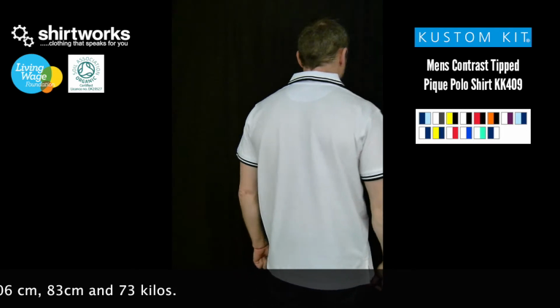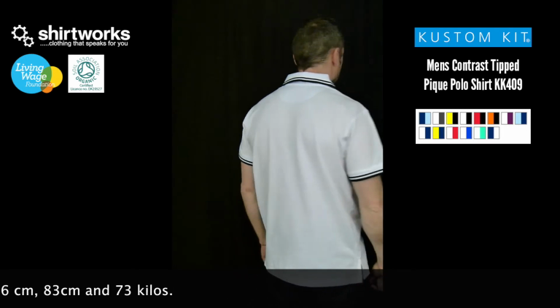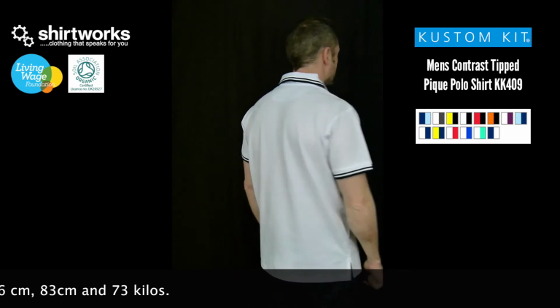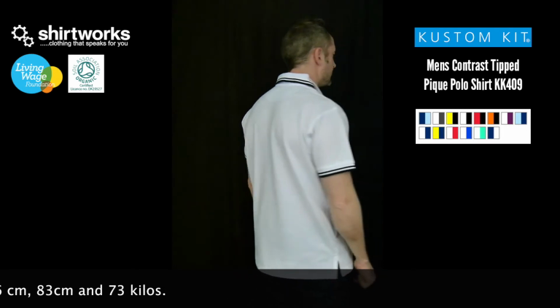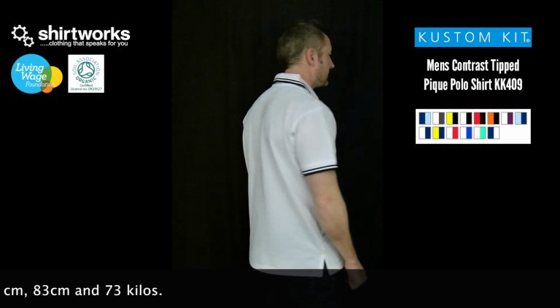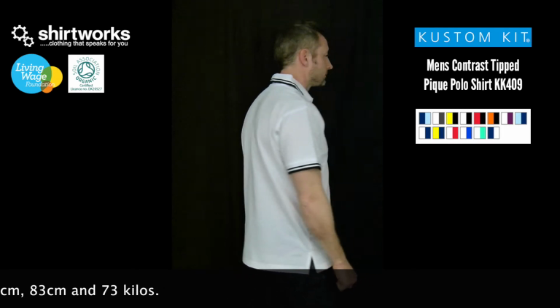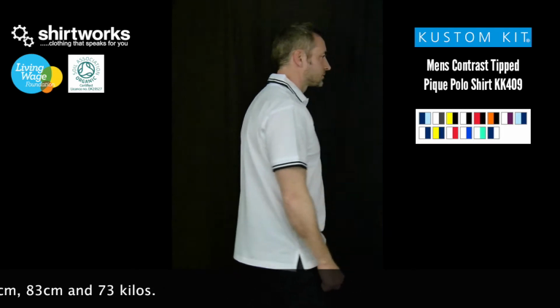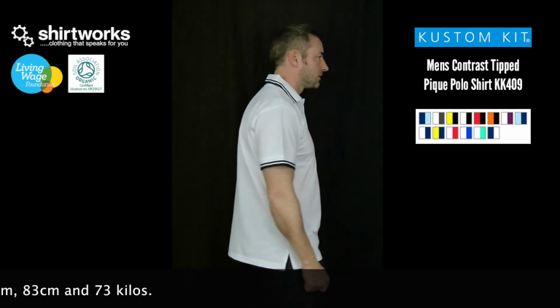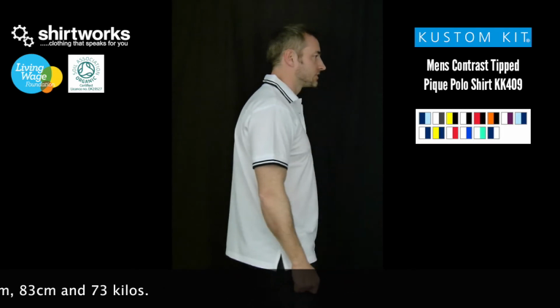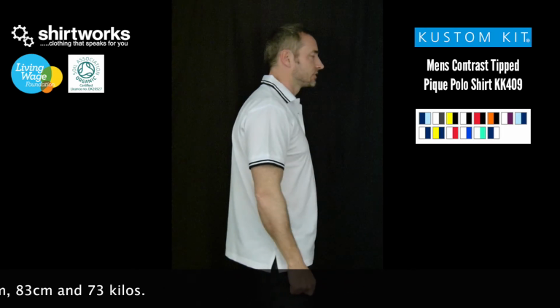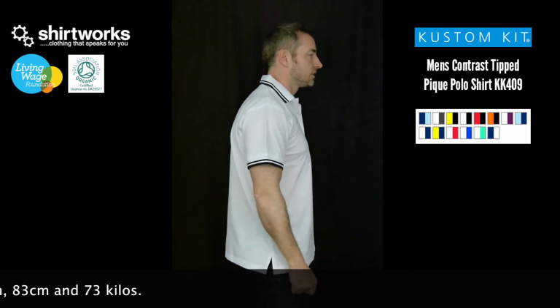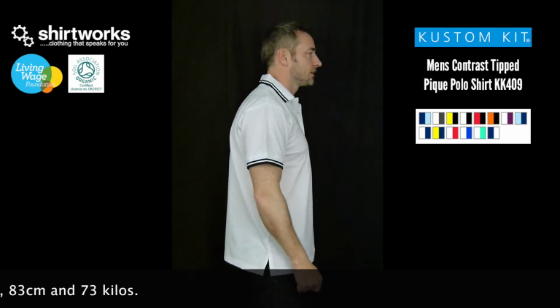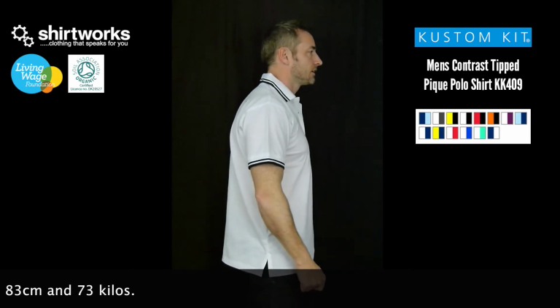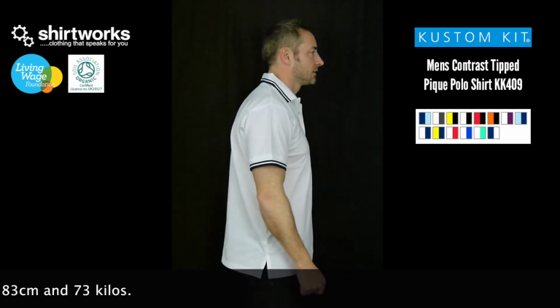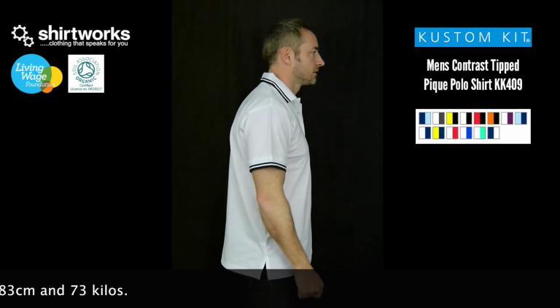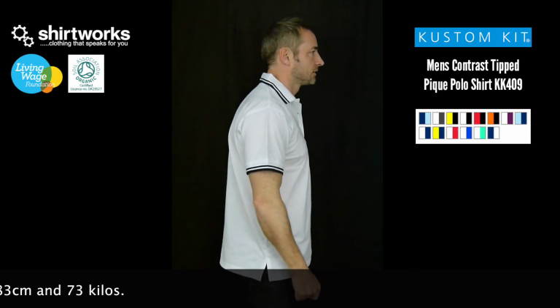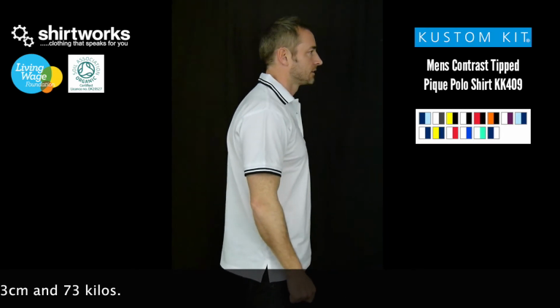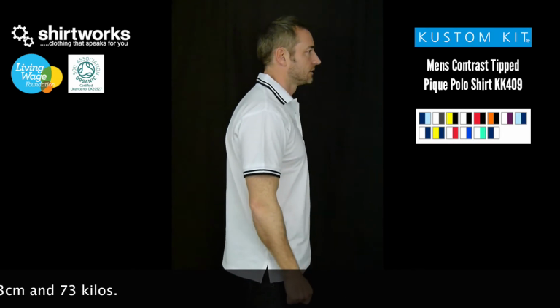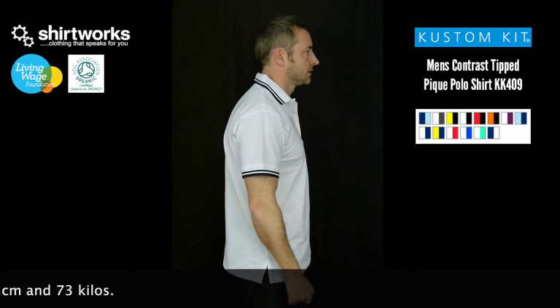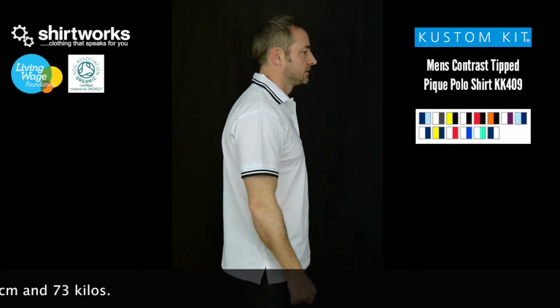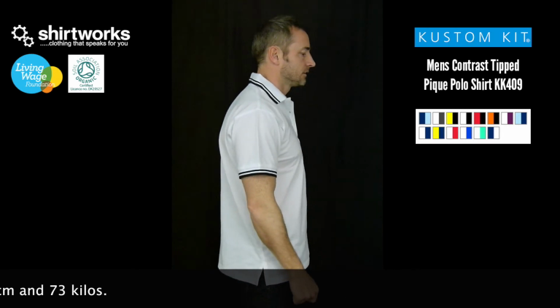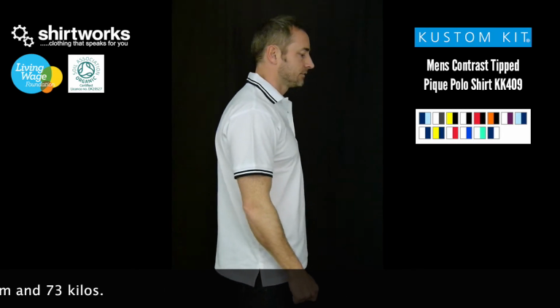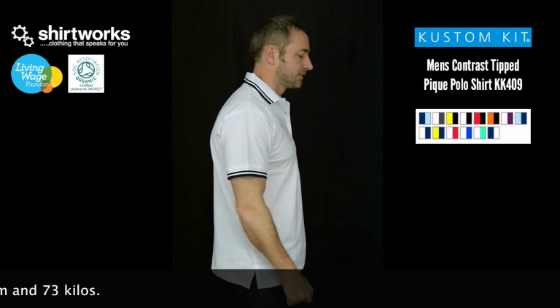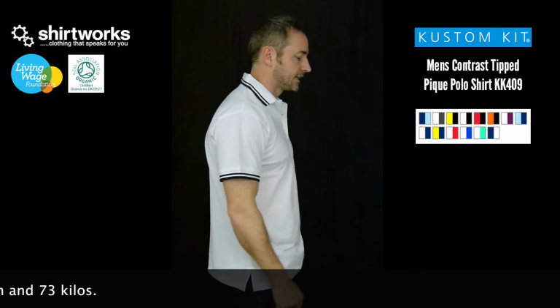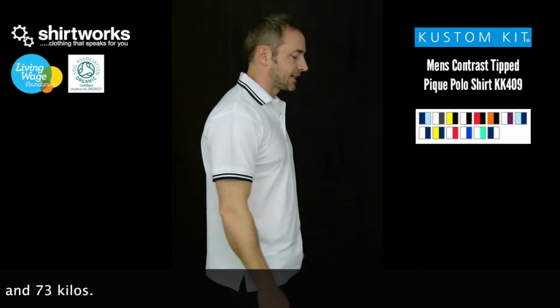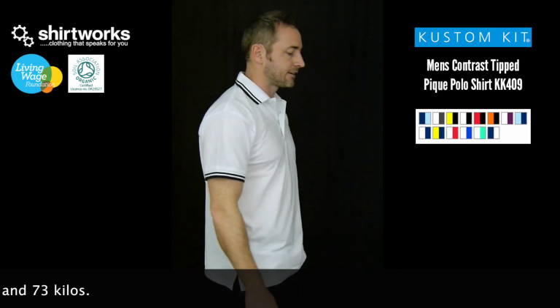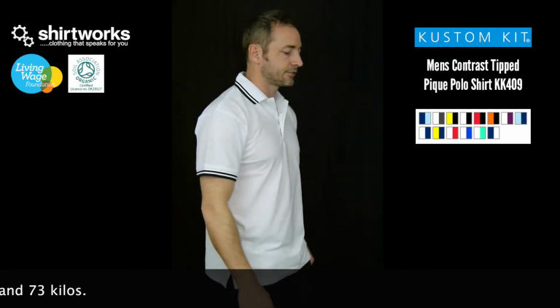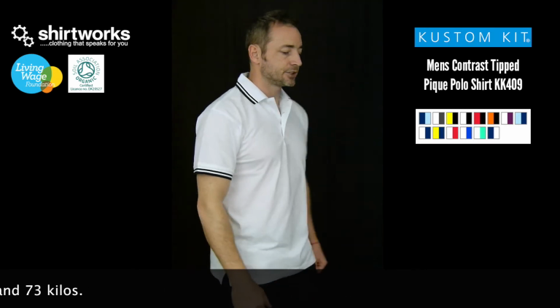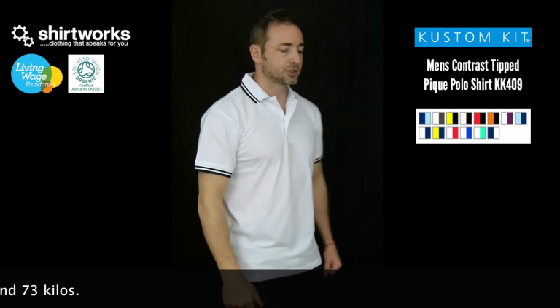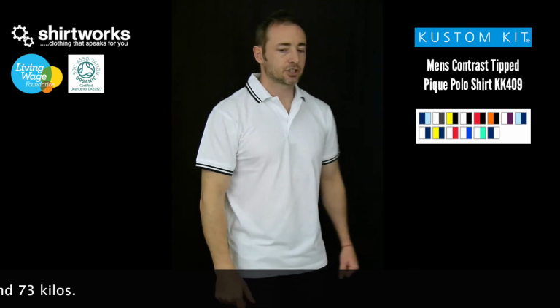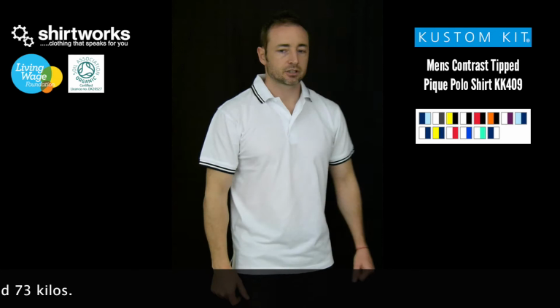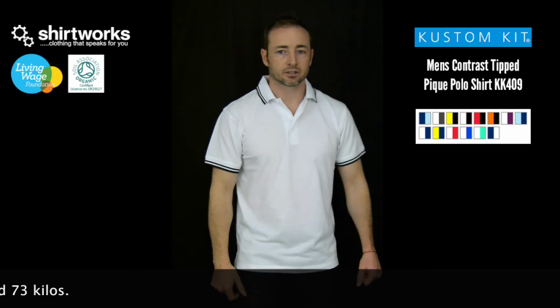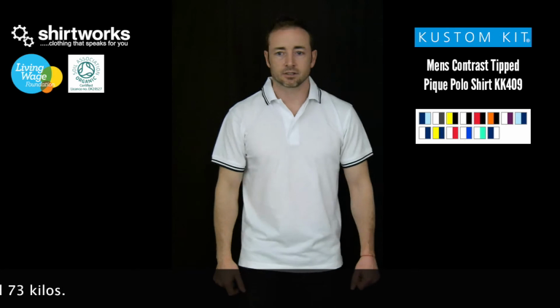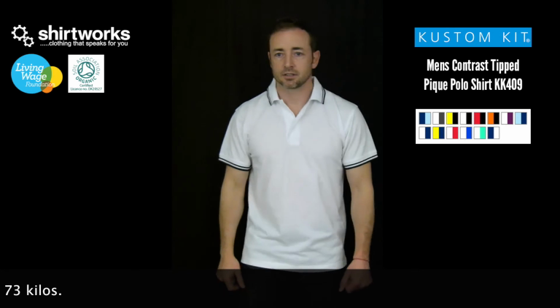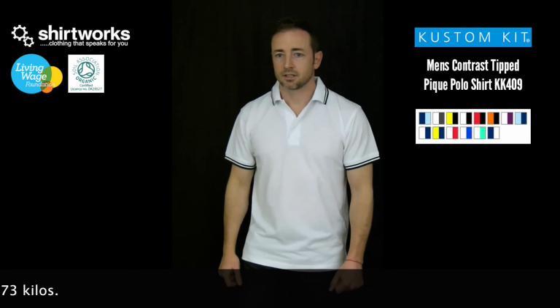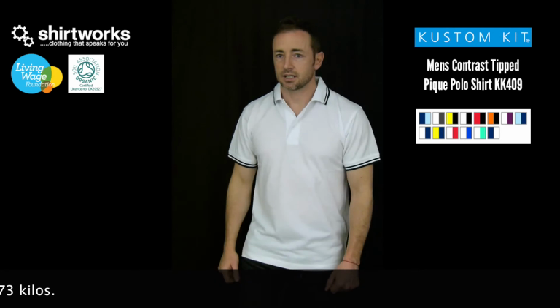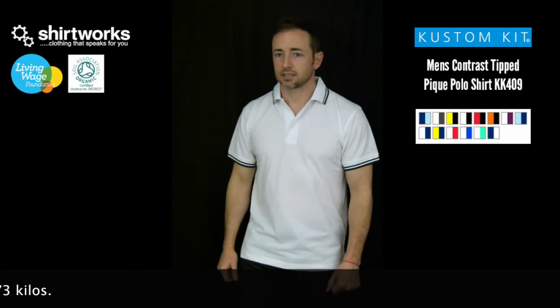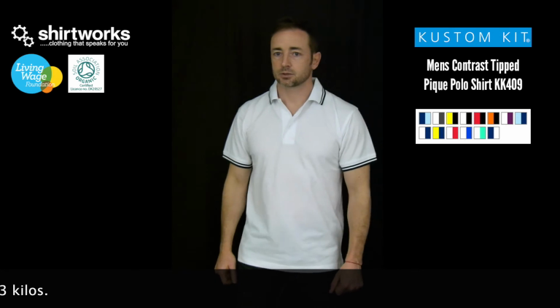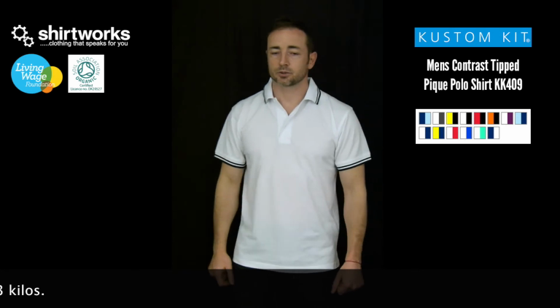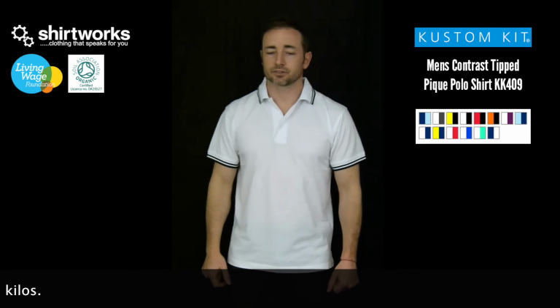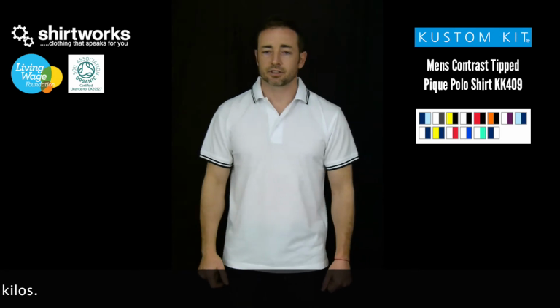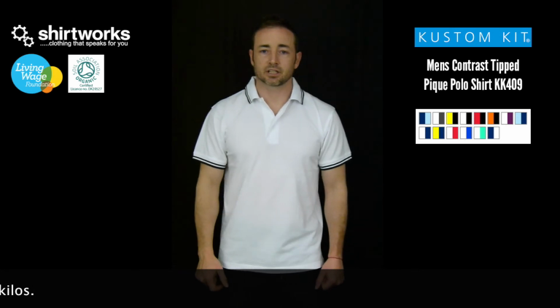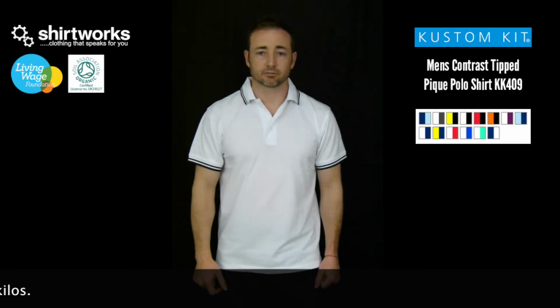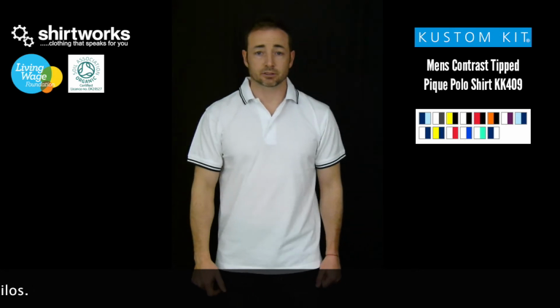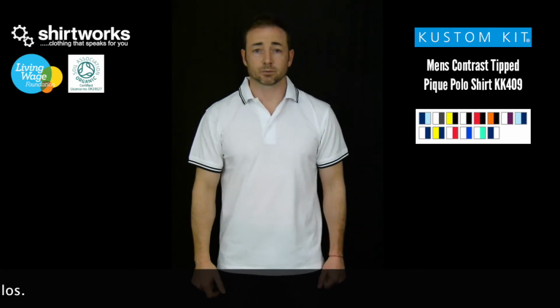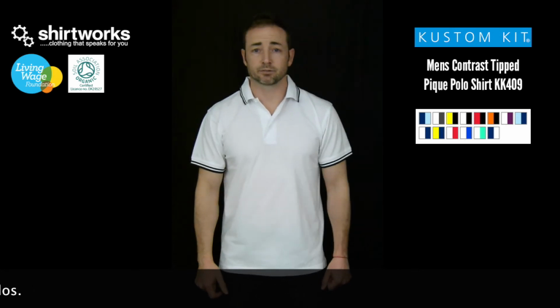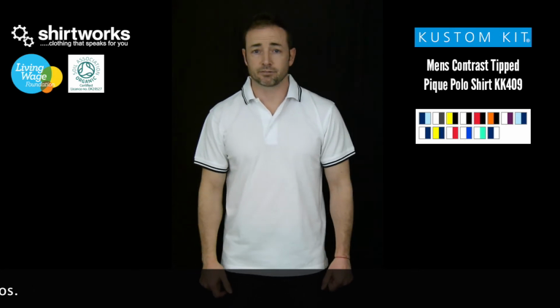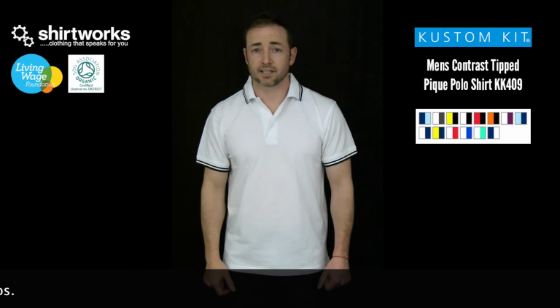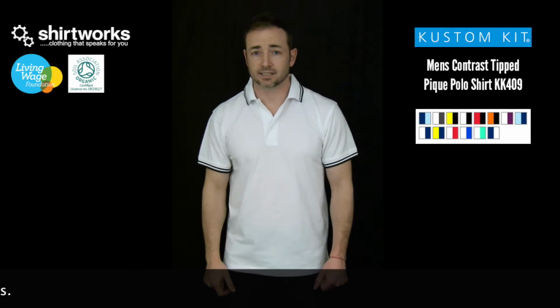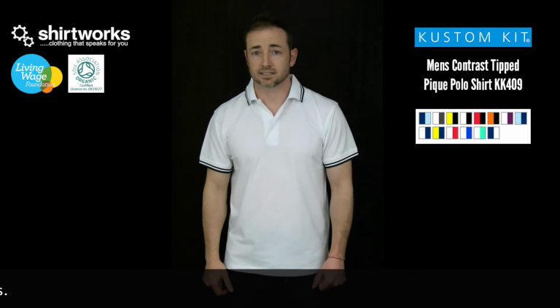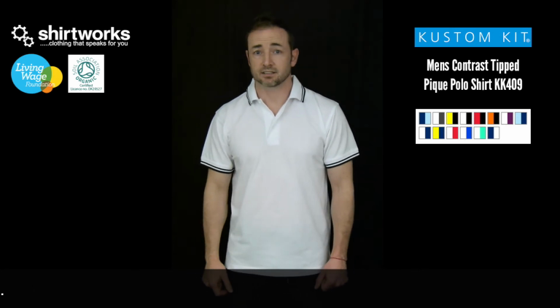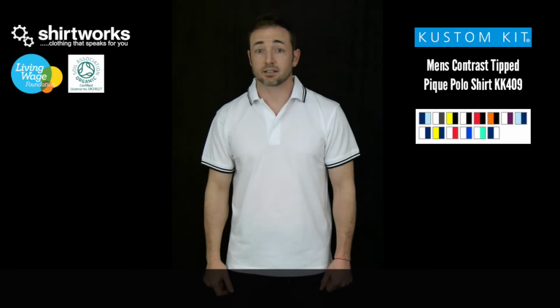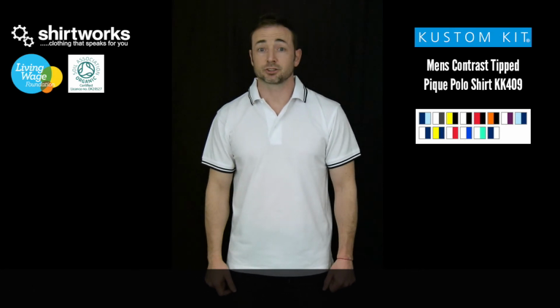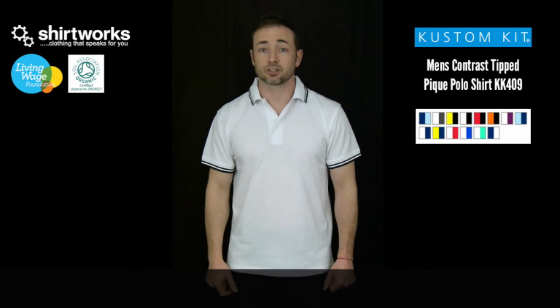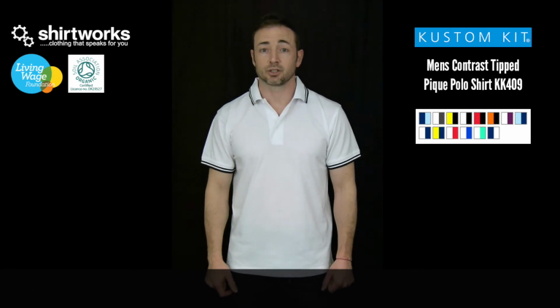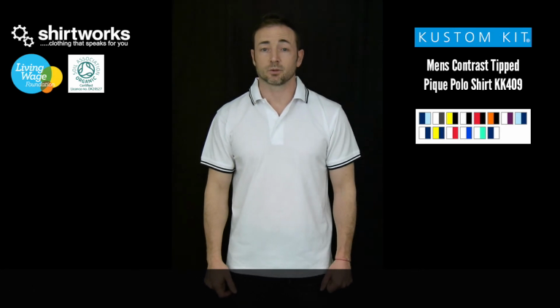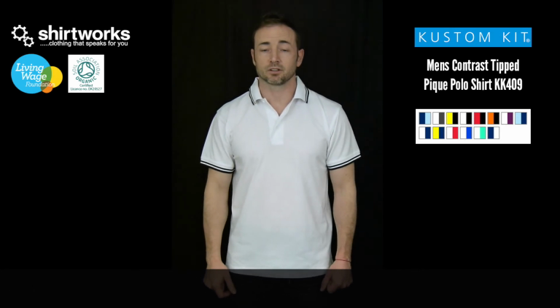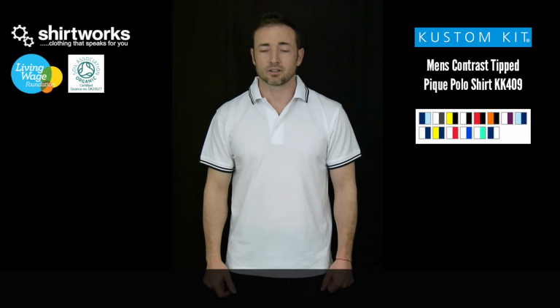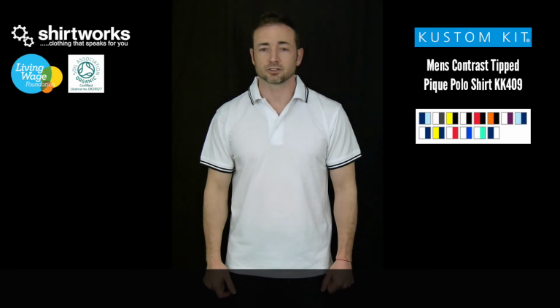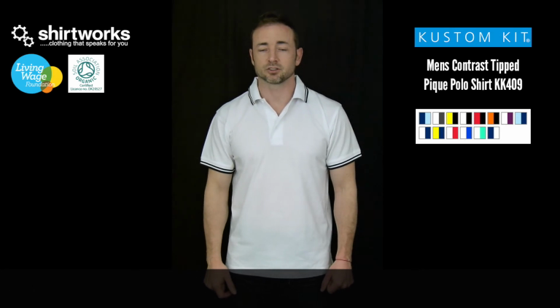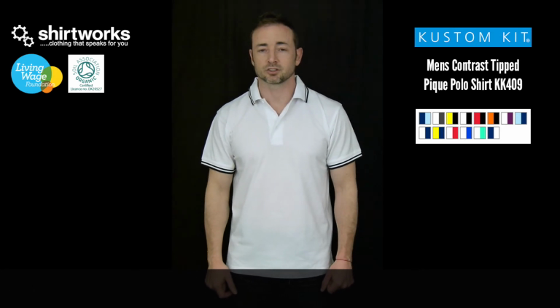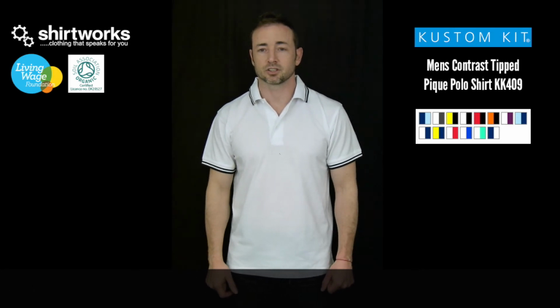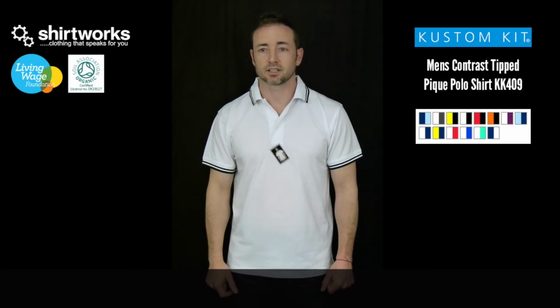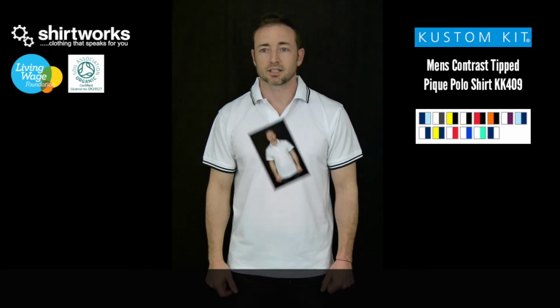I'm a medium sized guy, fairly average, and this one's a very comfortable fit, so I'll now show you what a large looks like.